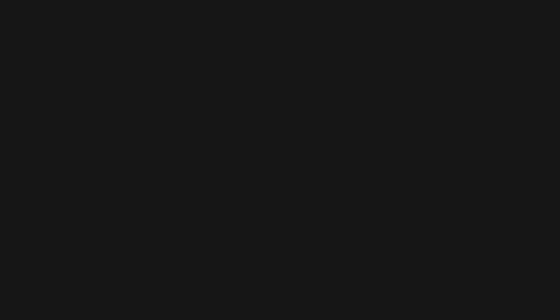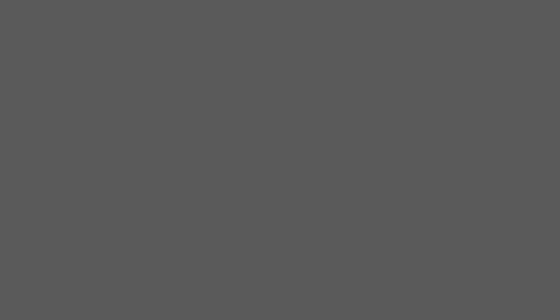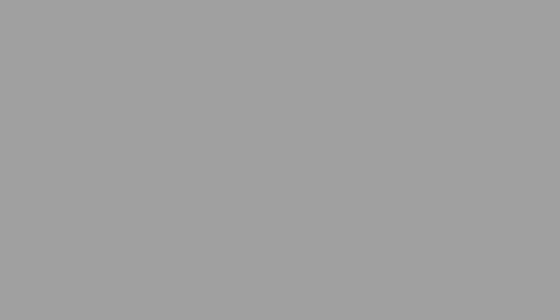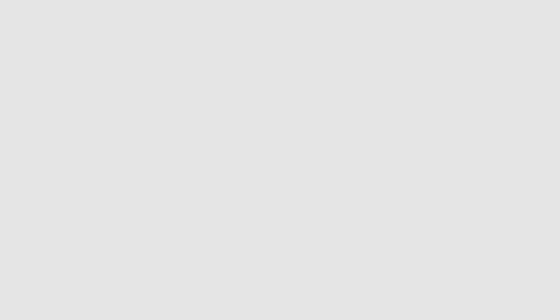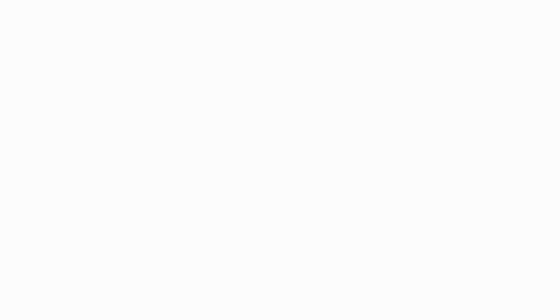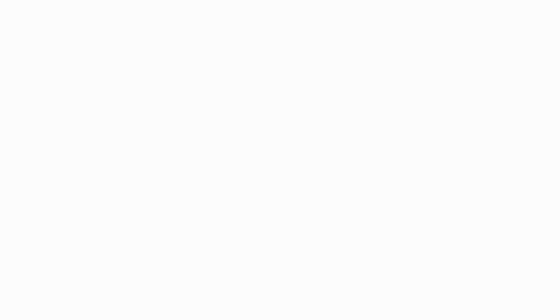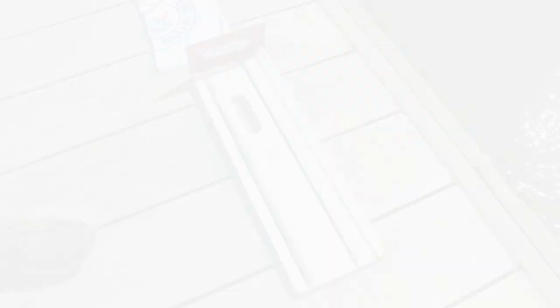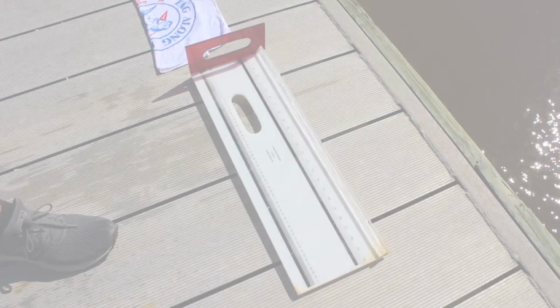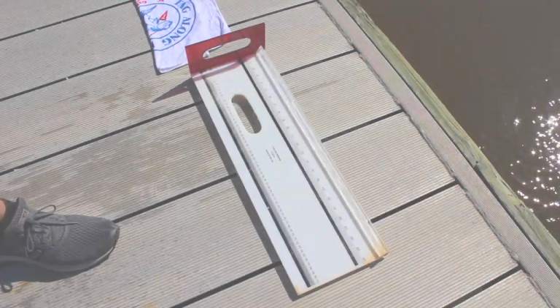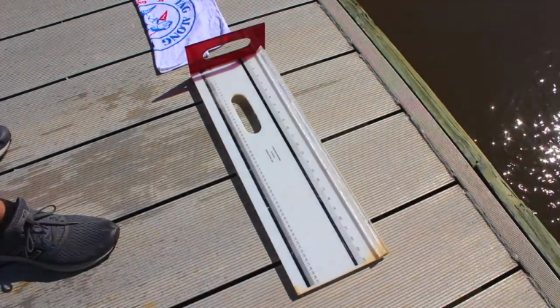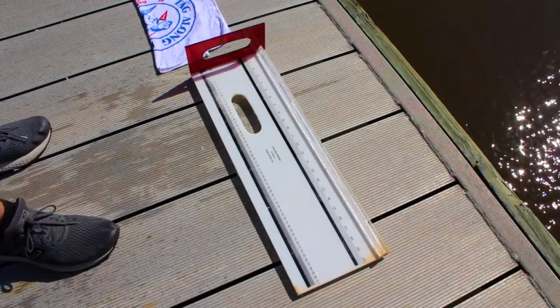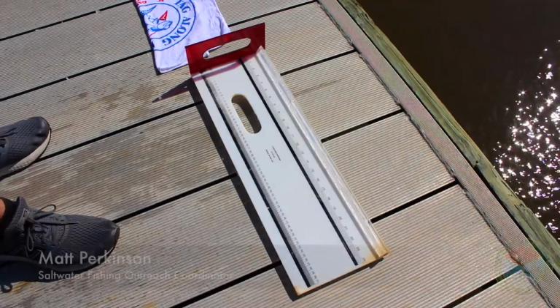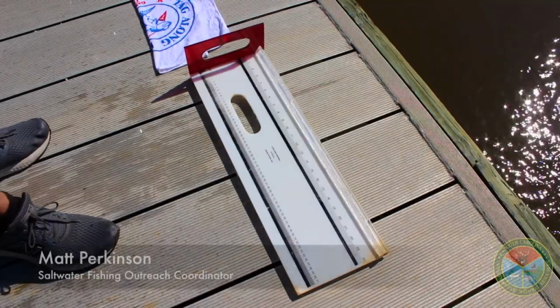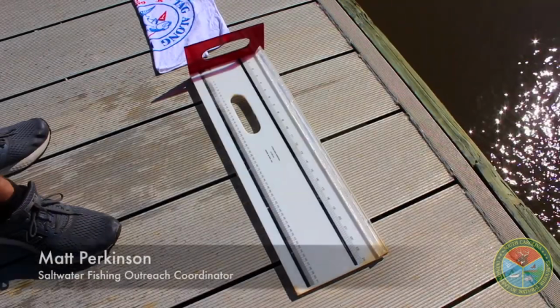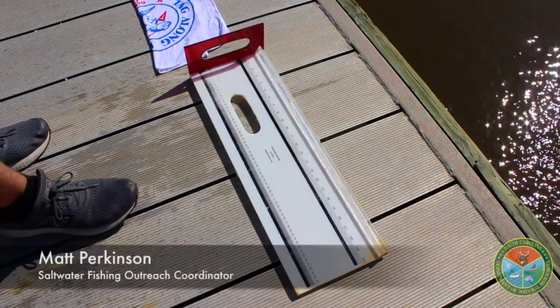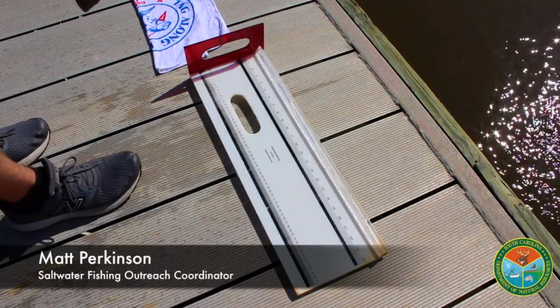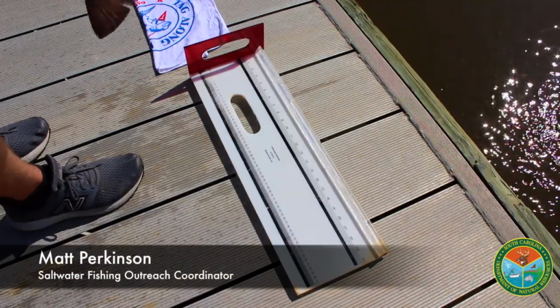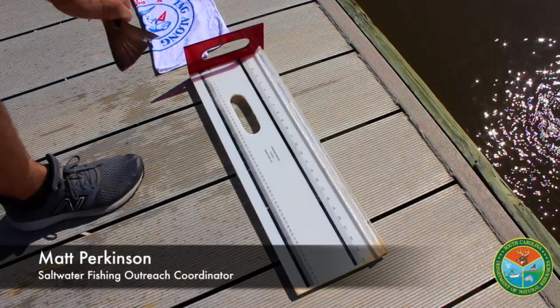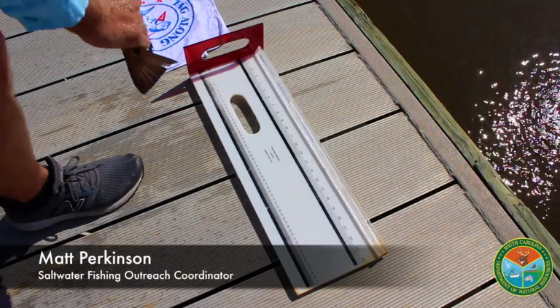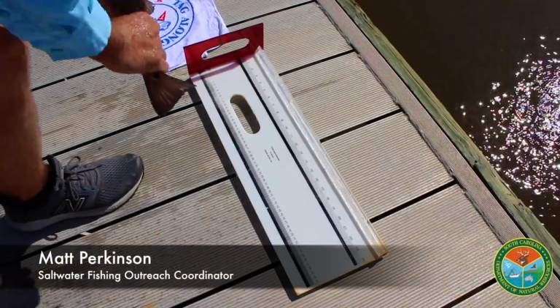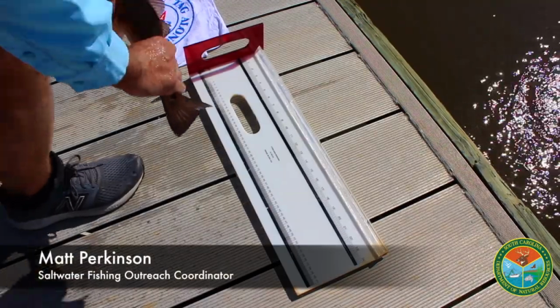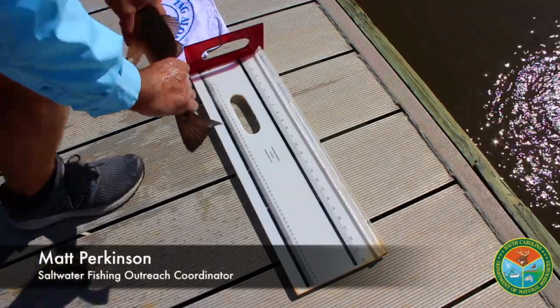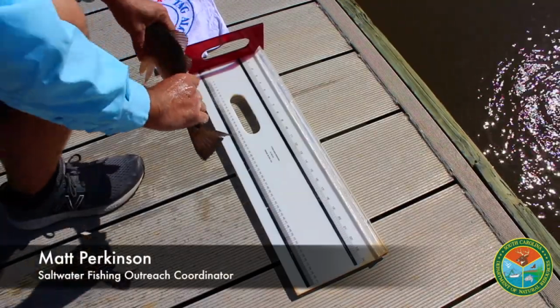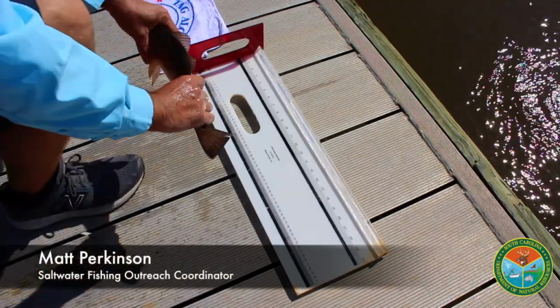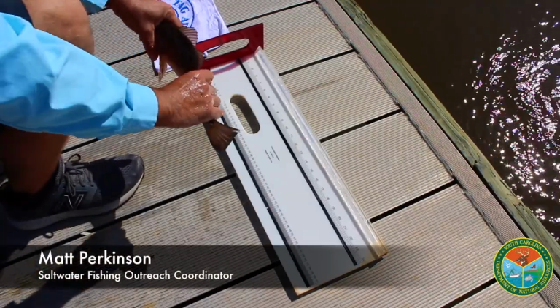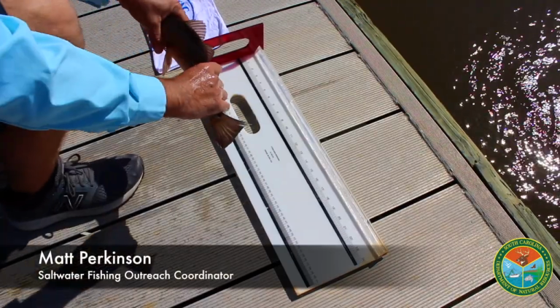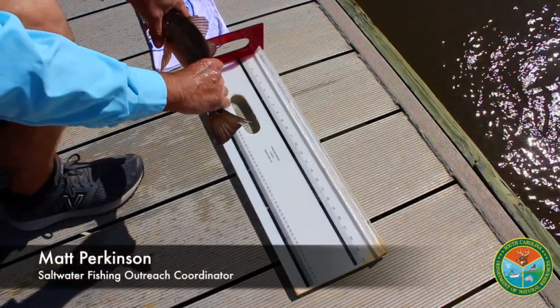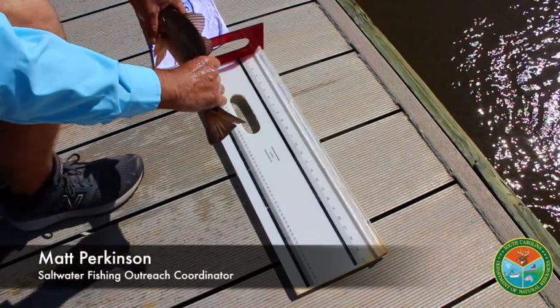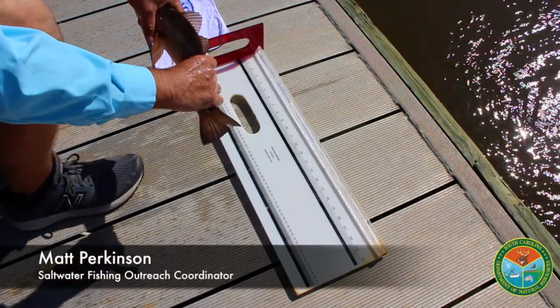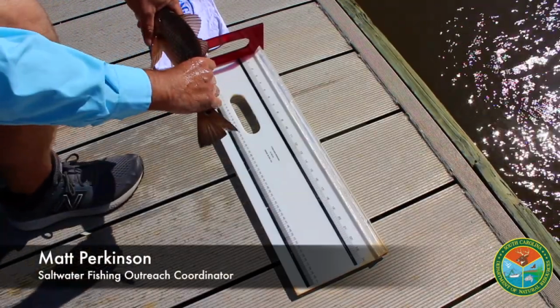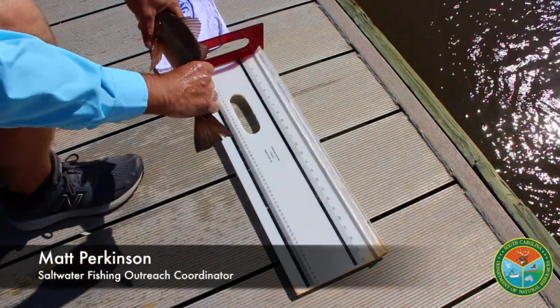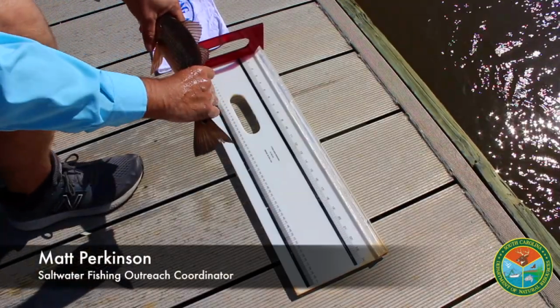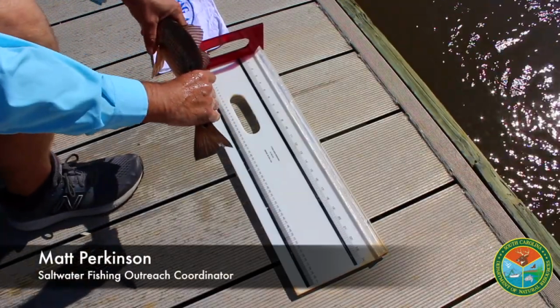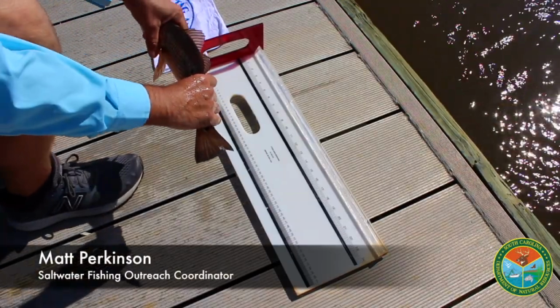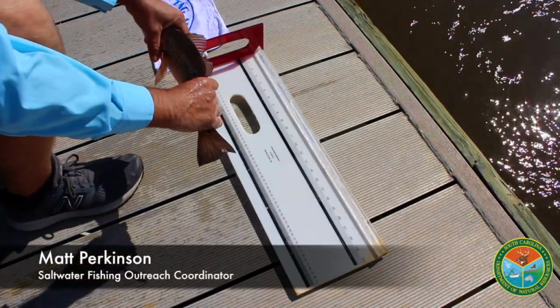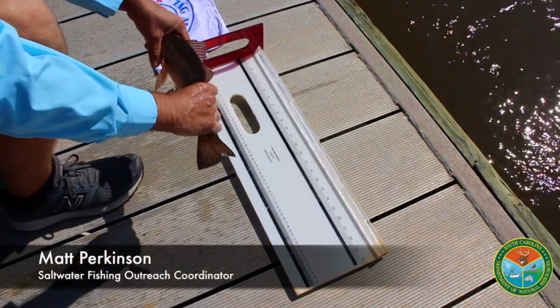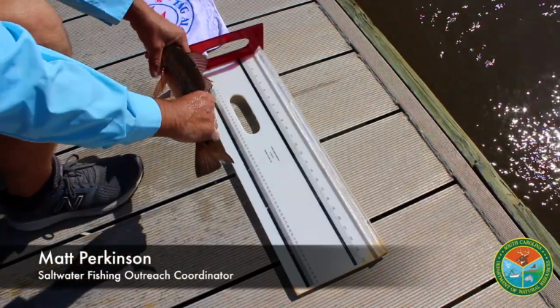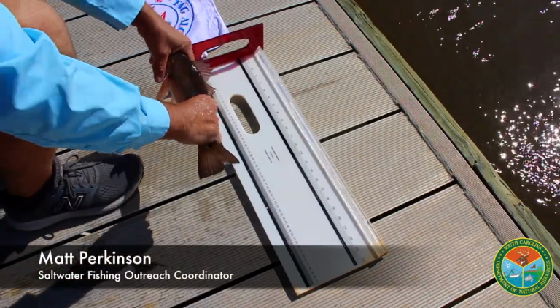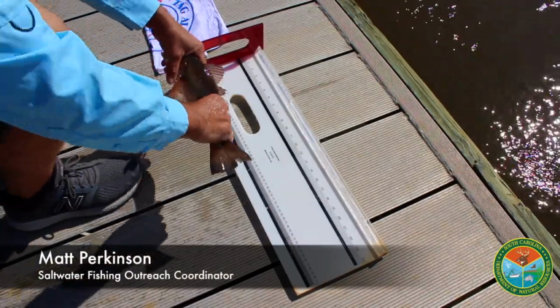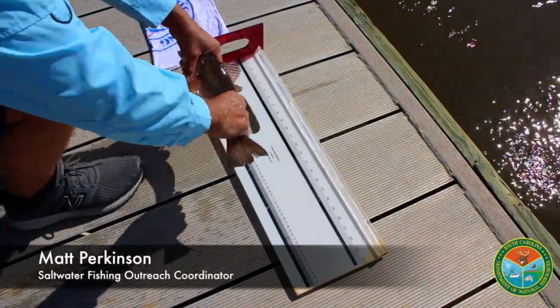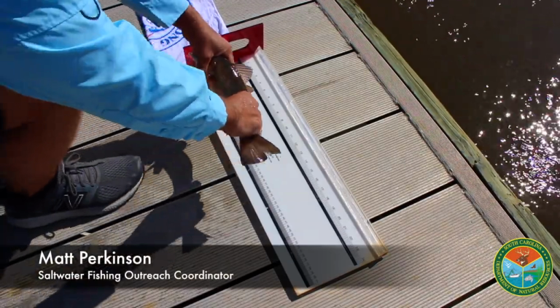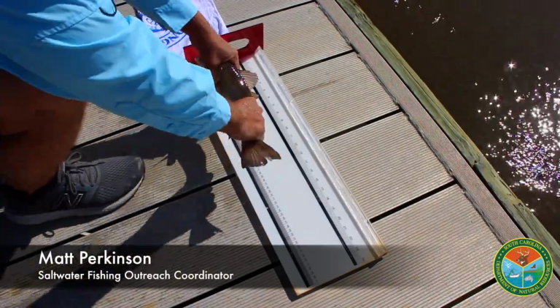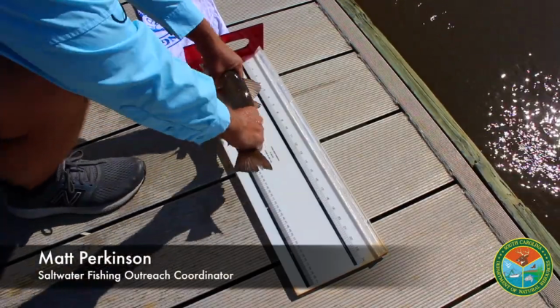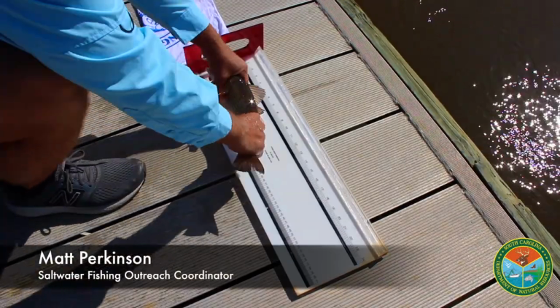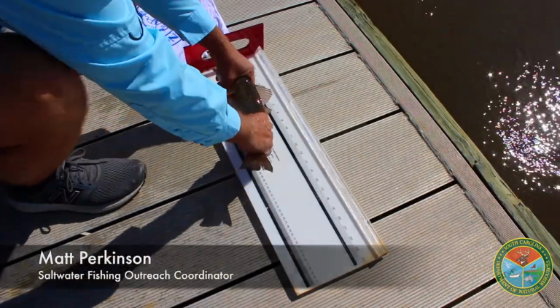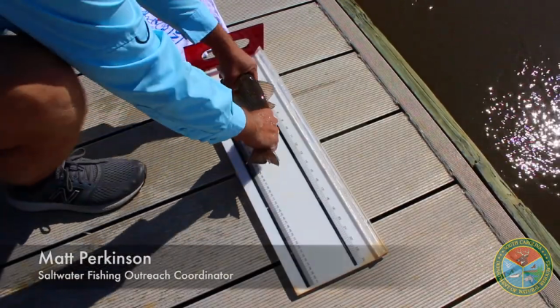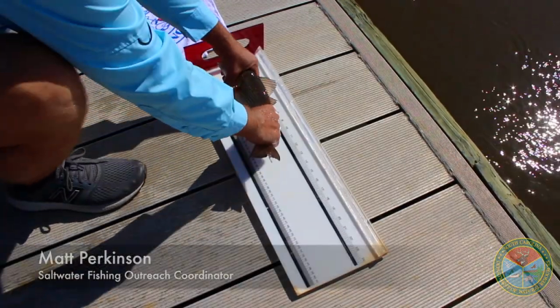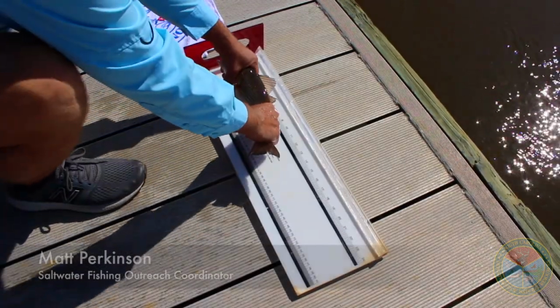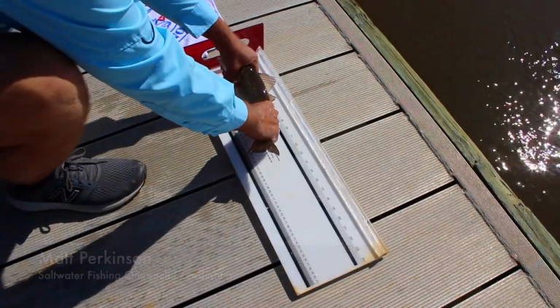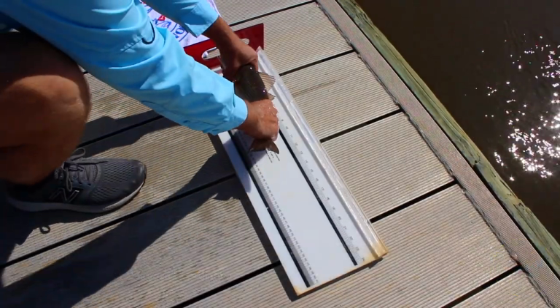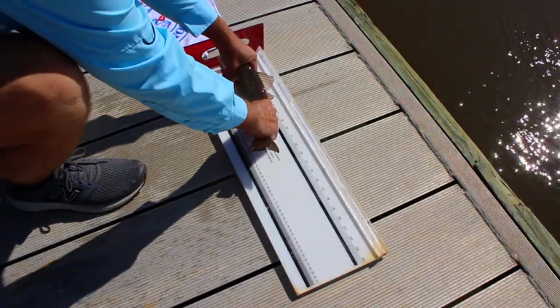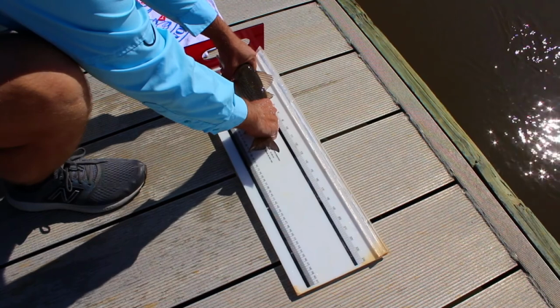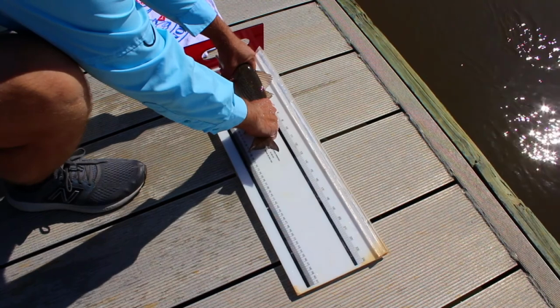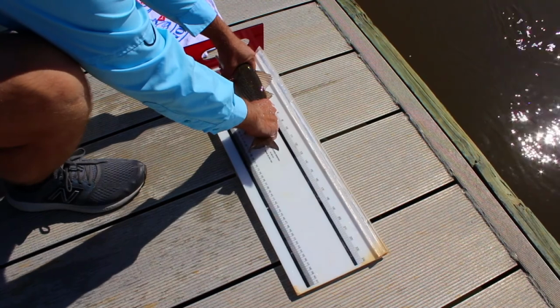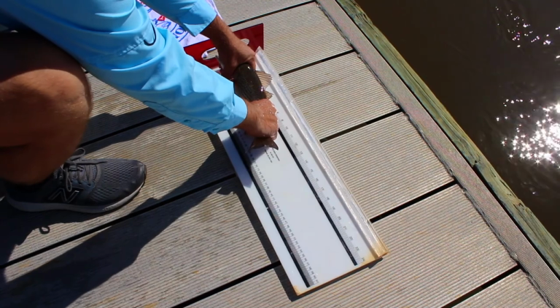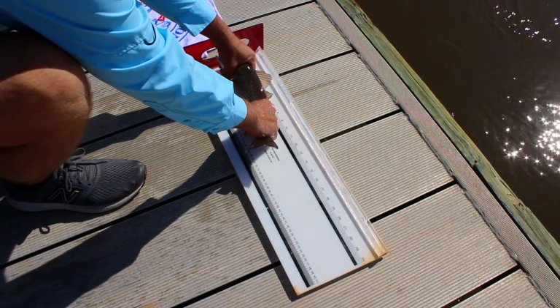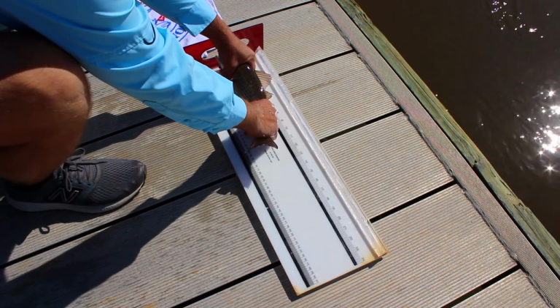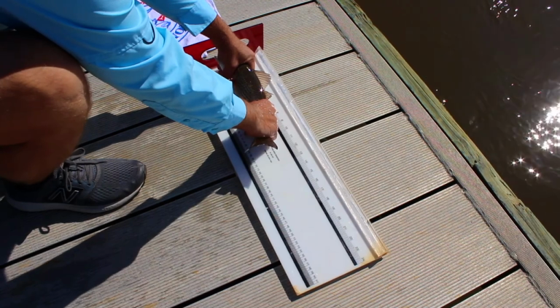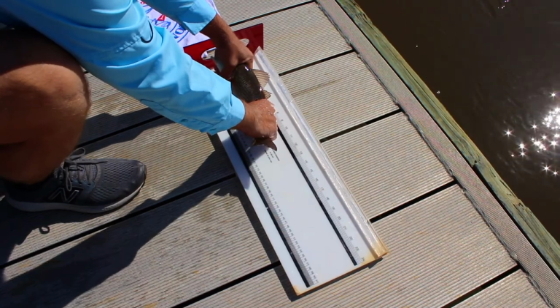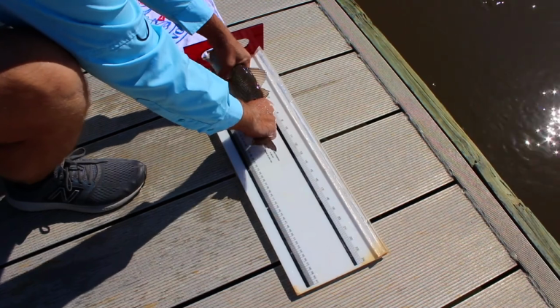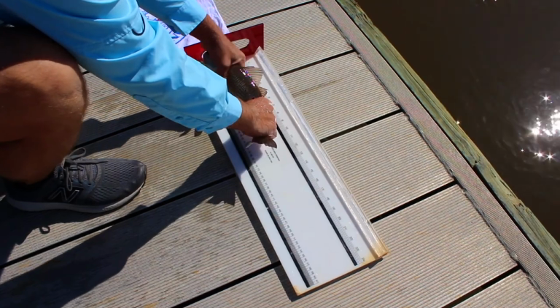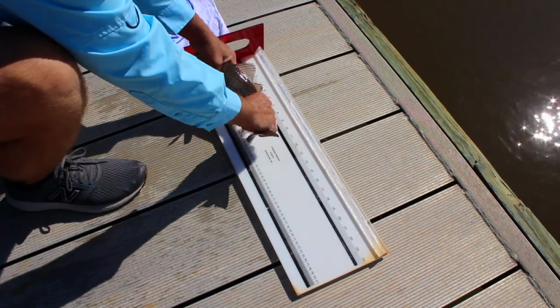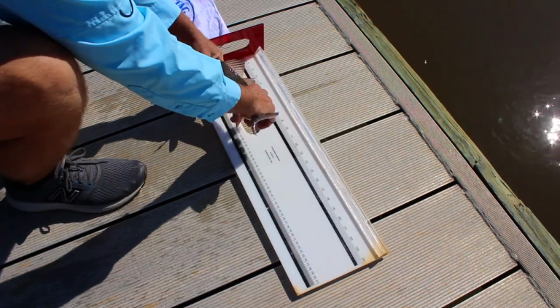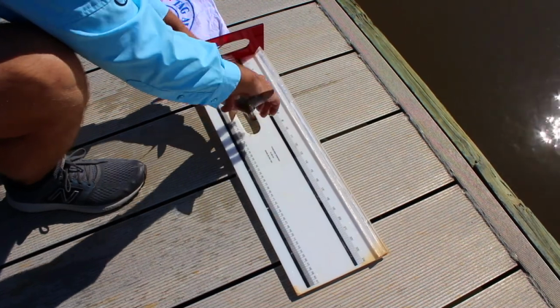If you're gonna keep fish to eat, you need to make sure that they're legal size. And in order to do that, you need to know how to measure a fish.